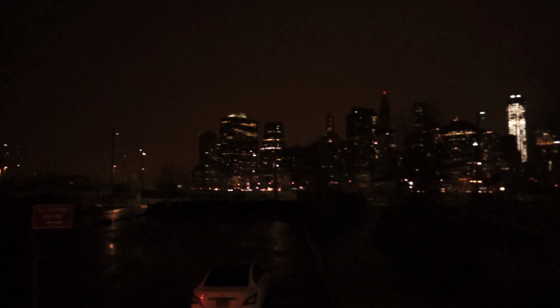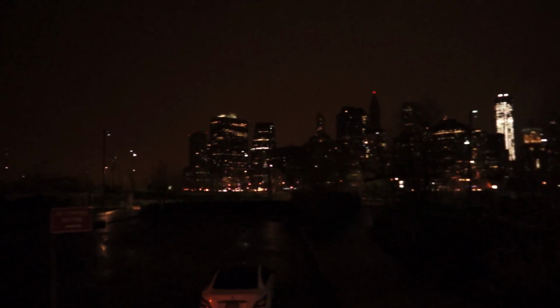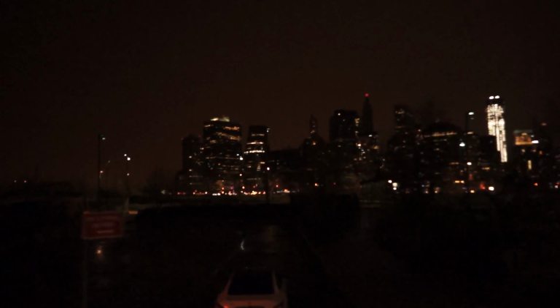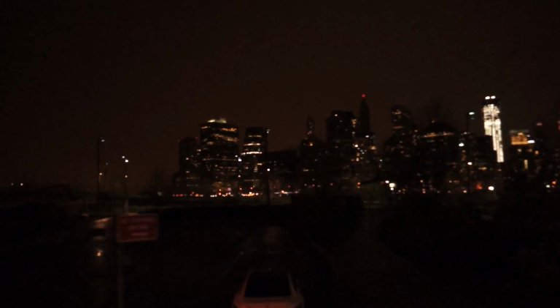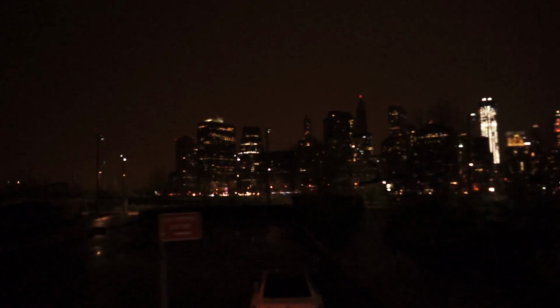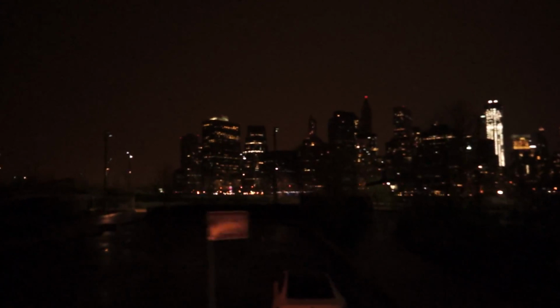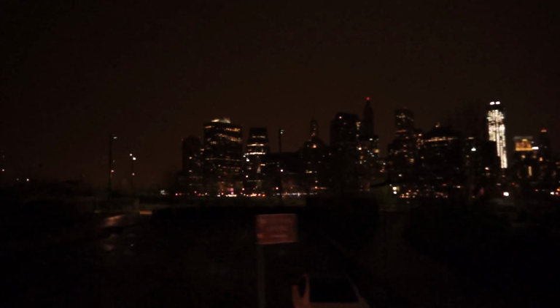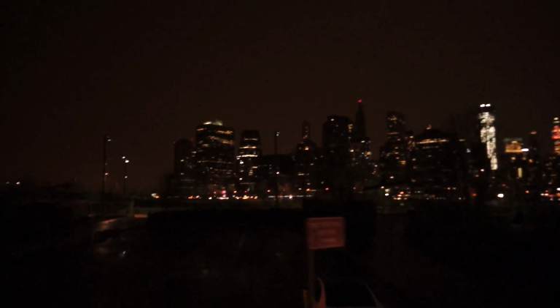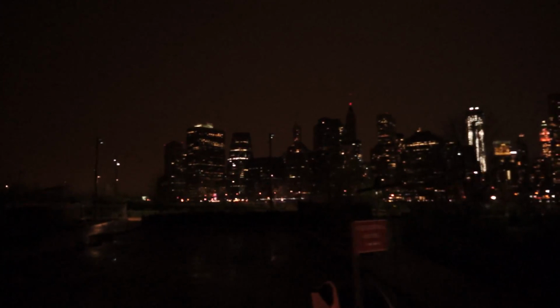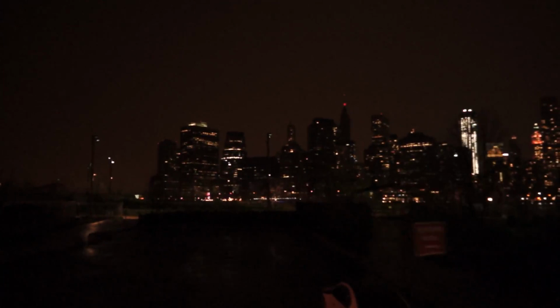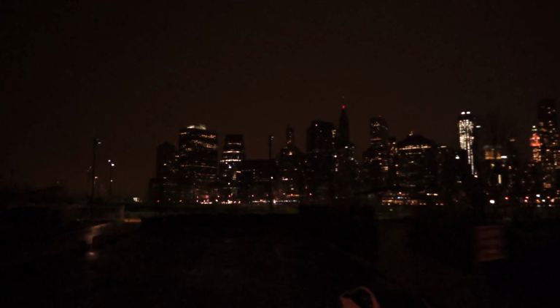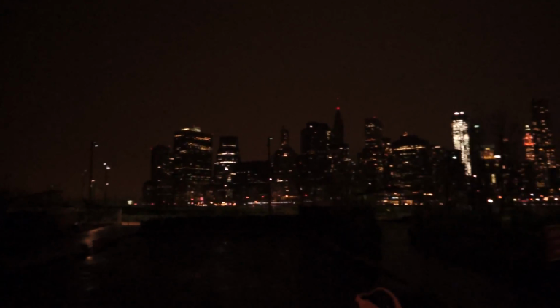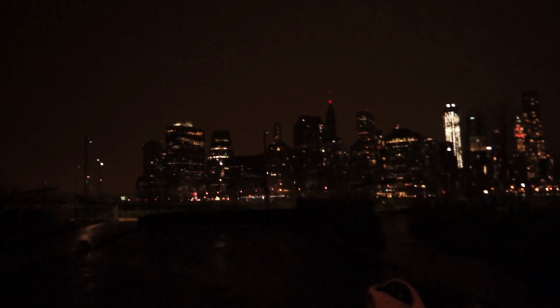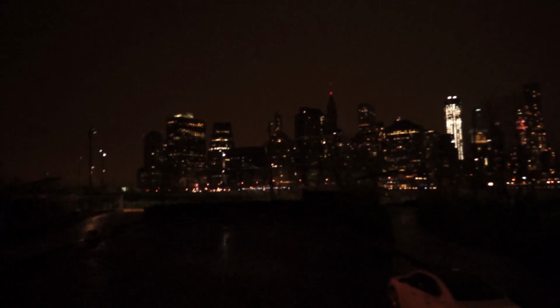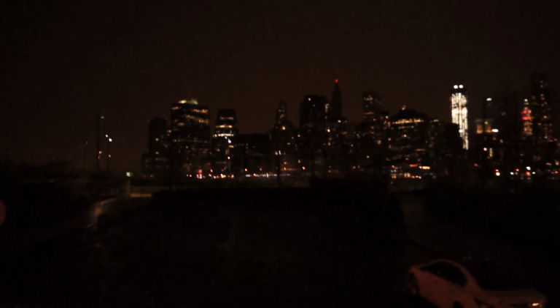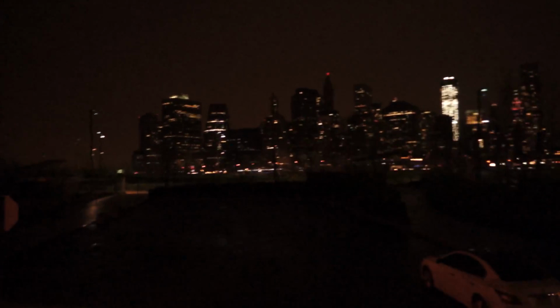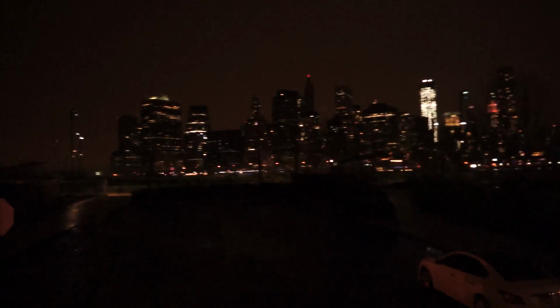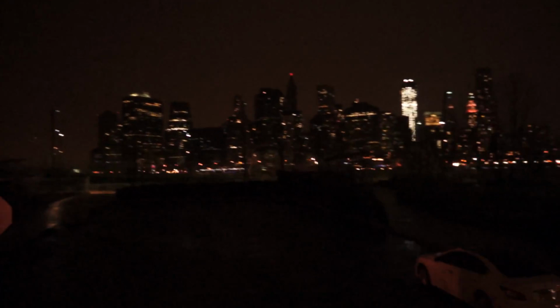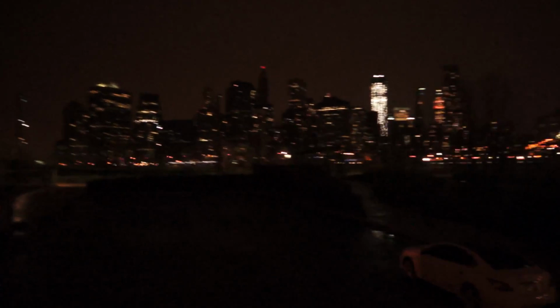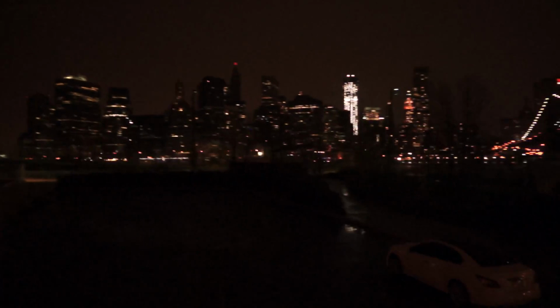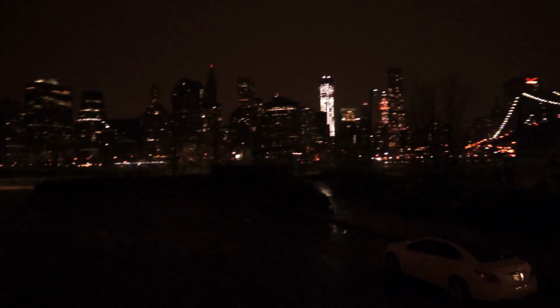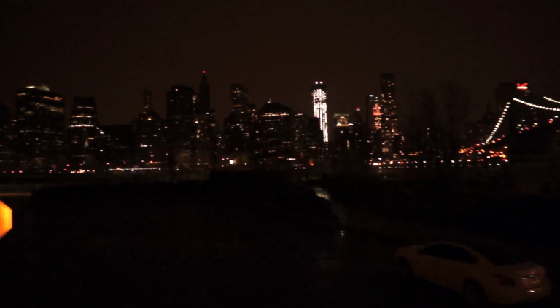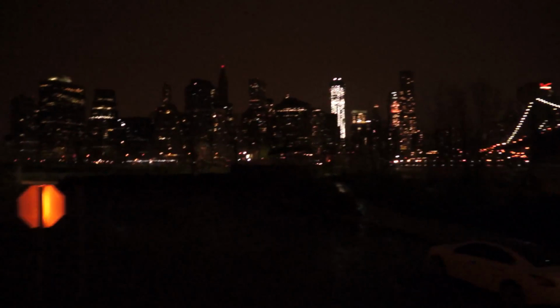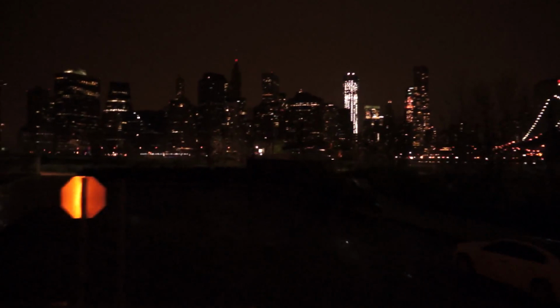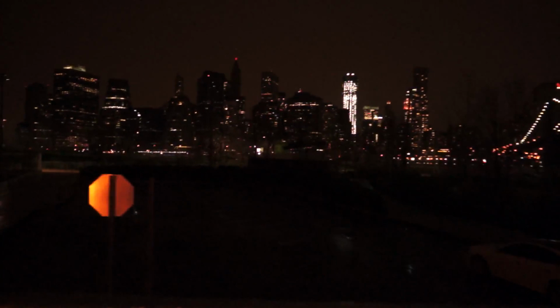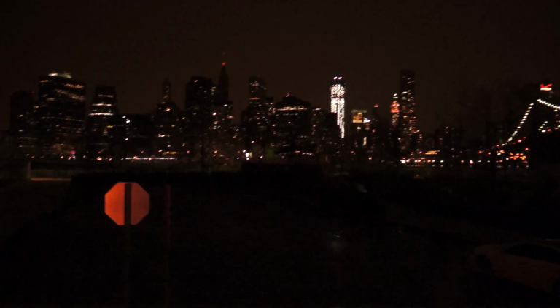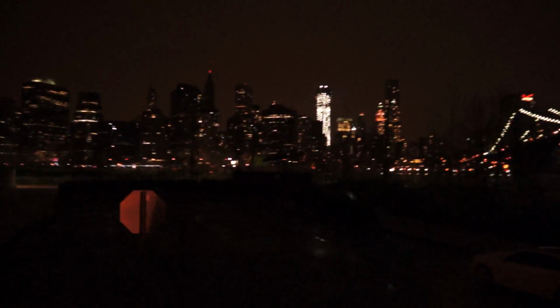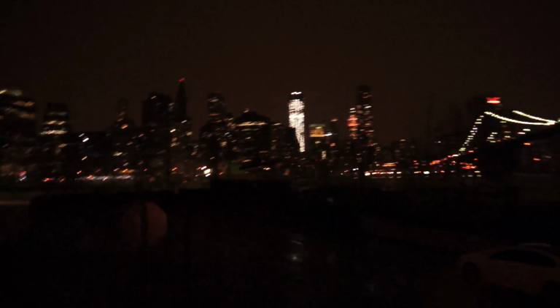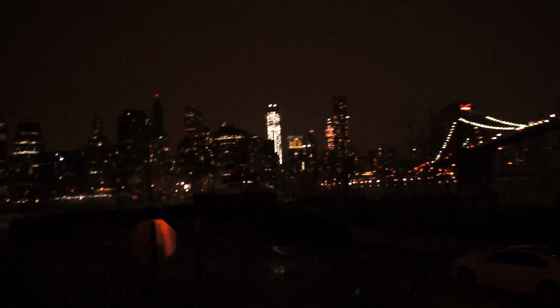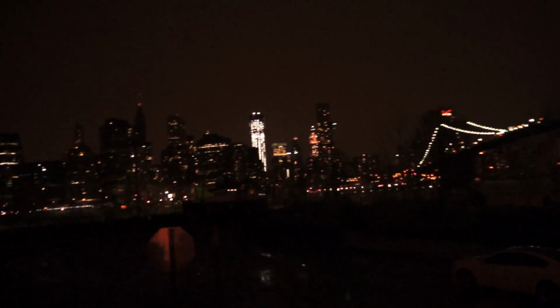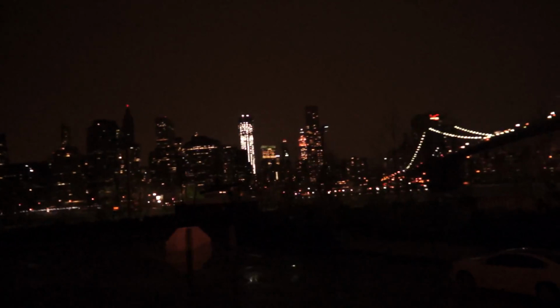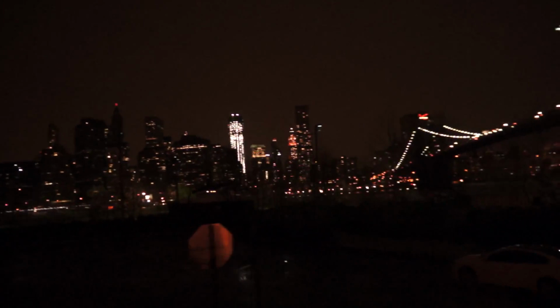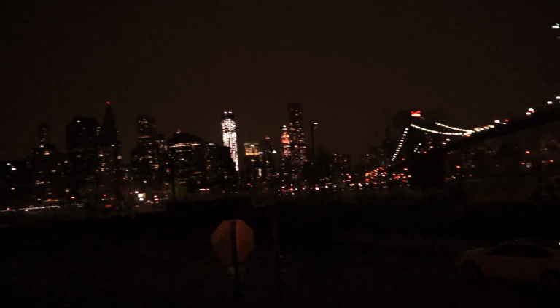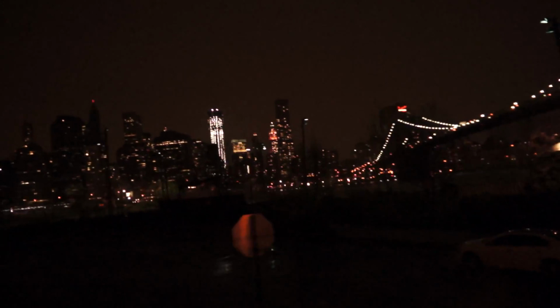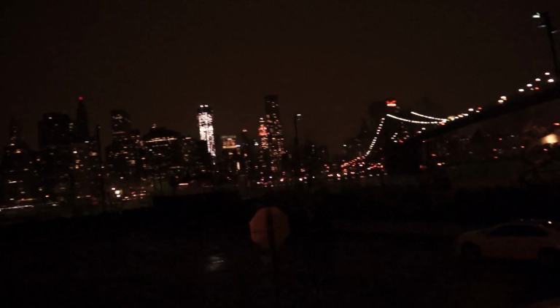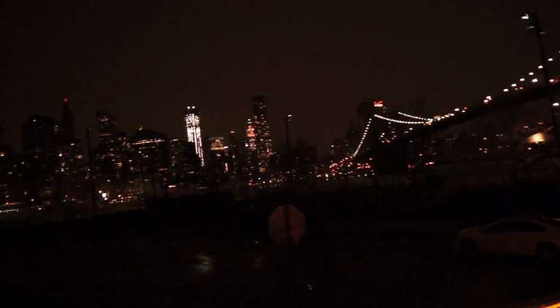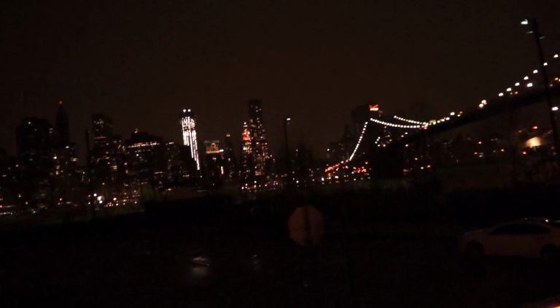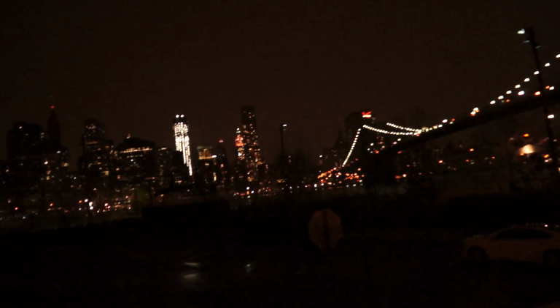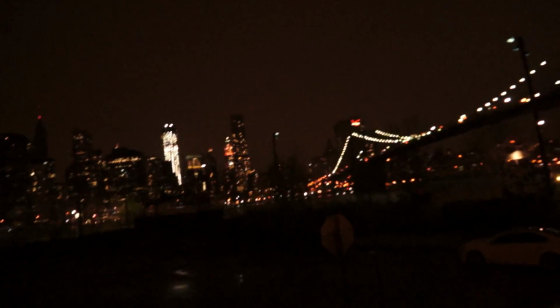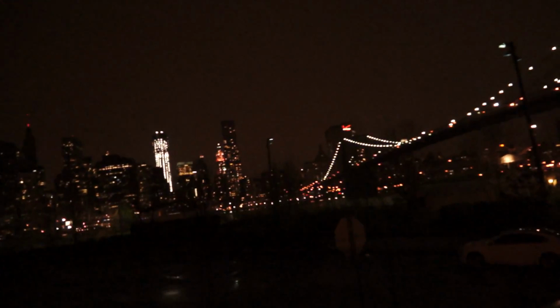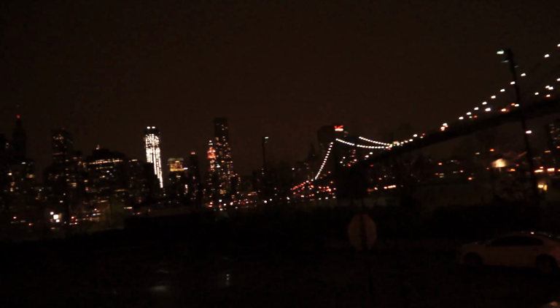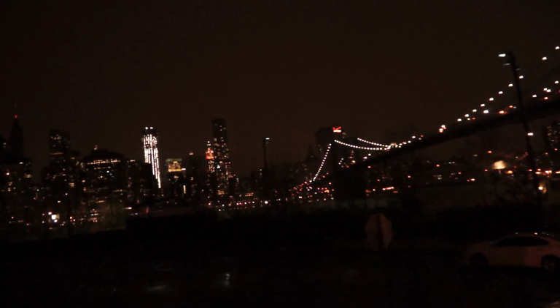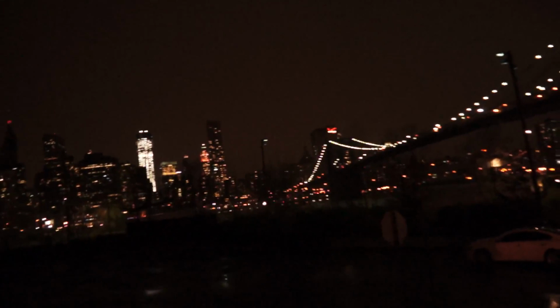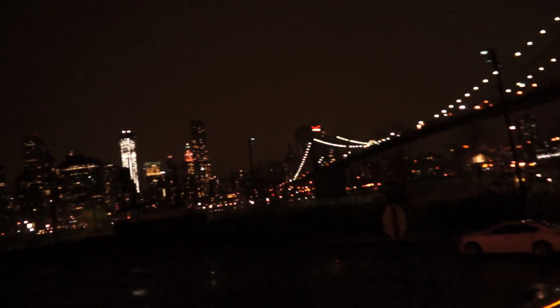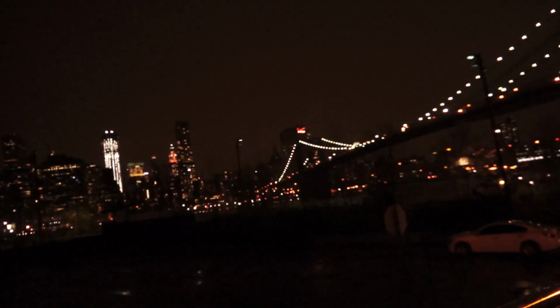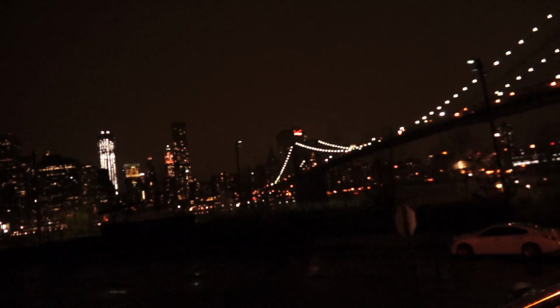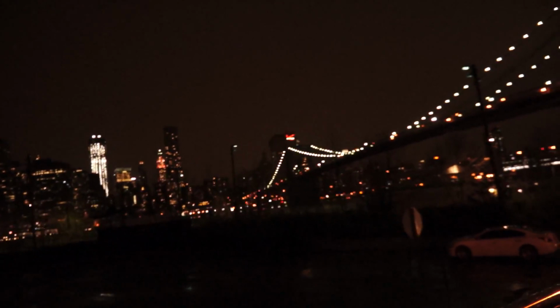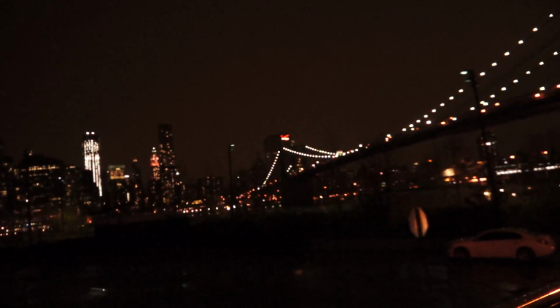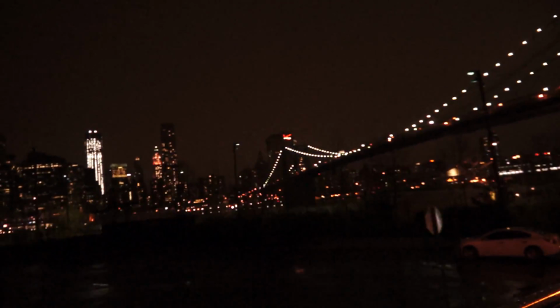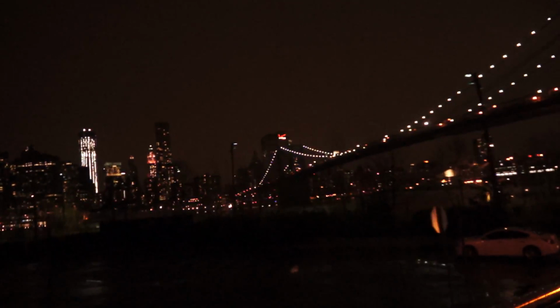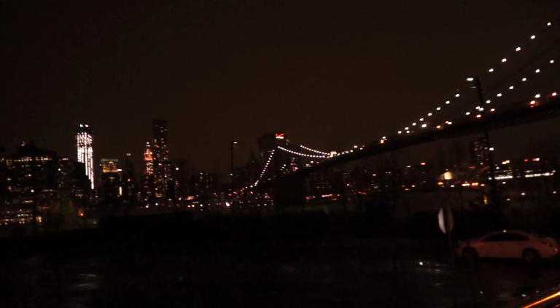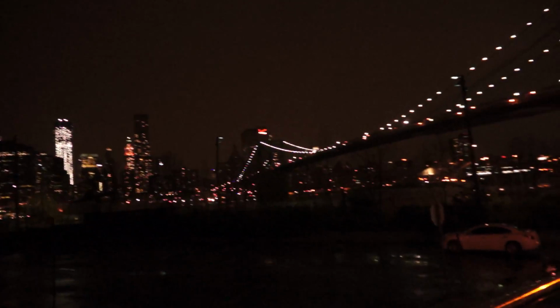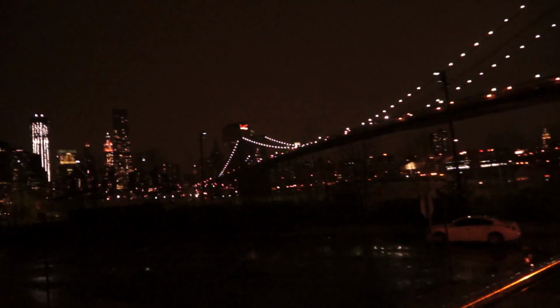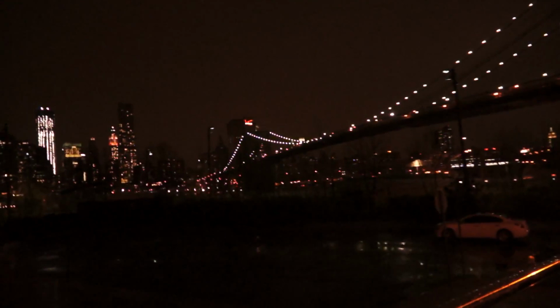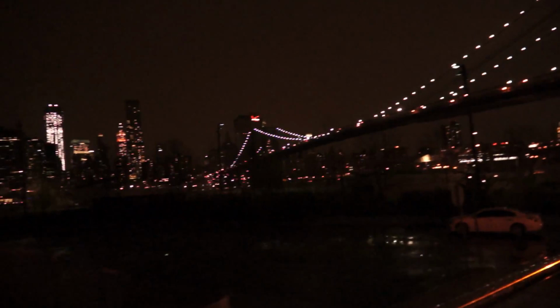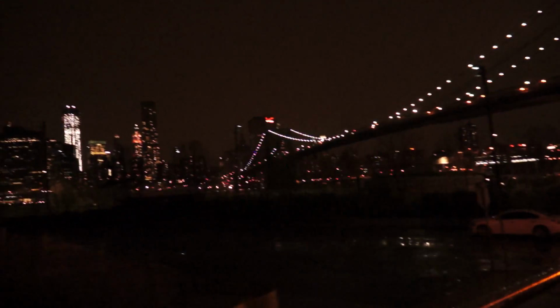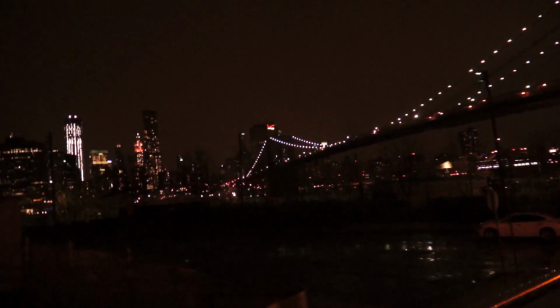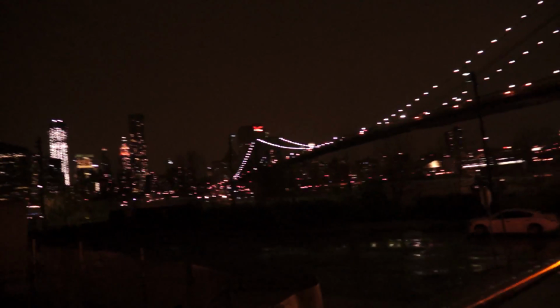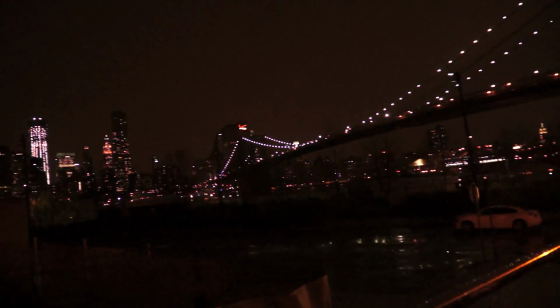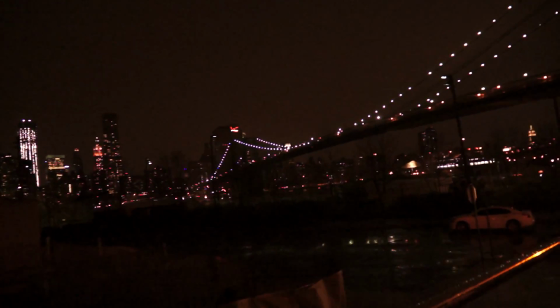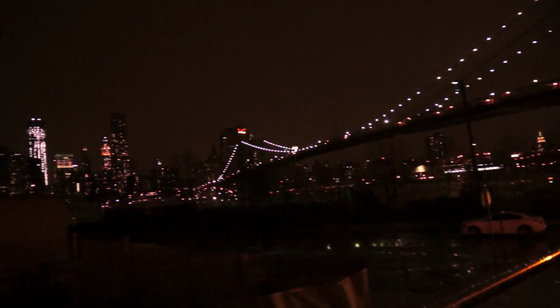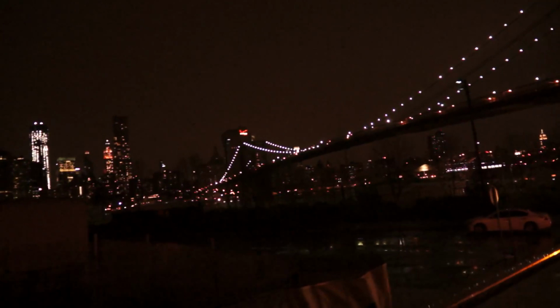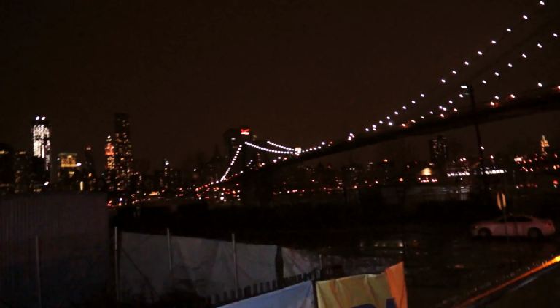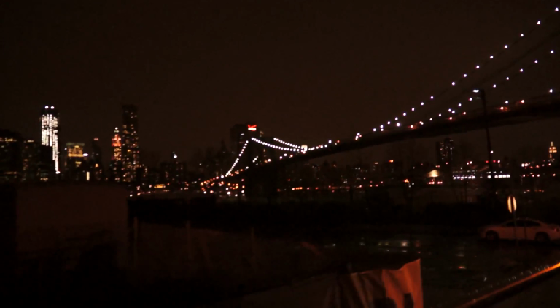The Brooklyn Bridge is beside us. Moving to your left, the building with the odd red light — that's the Woolworth Building, 1913.